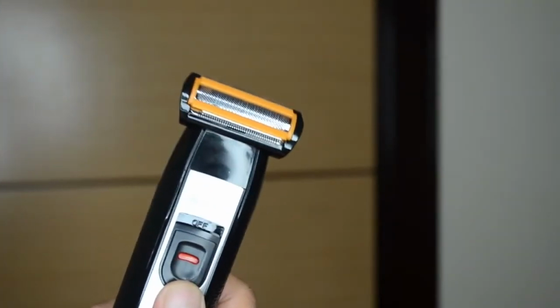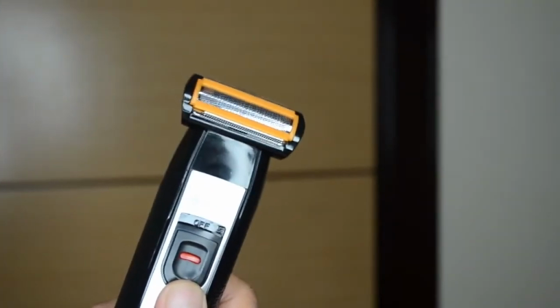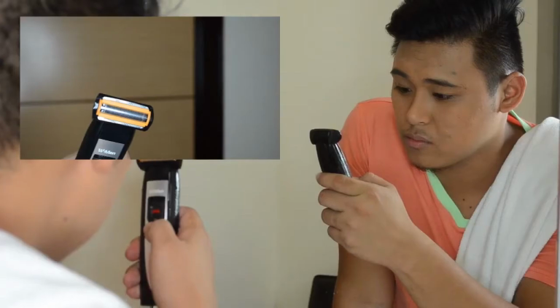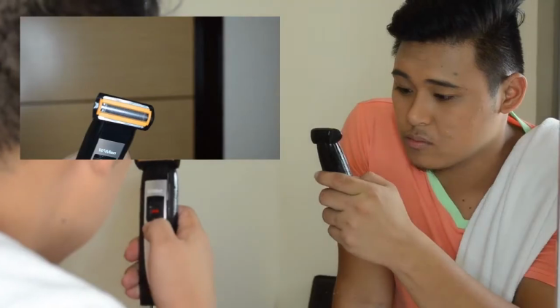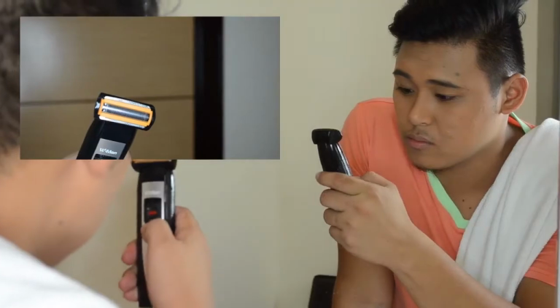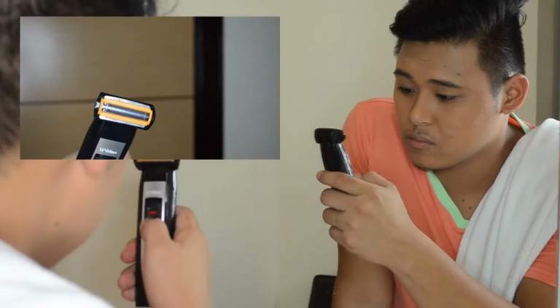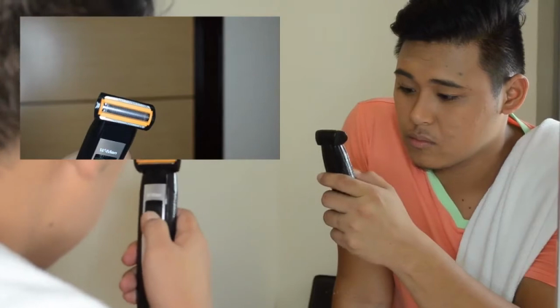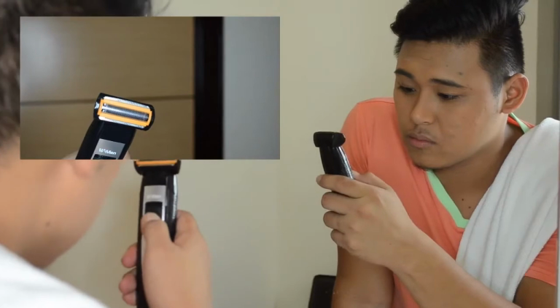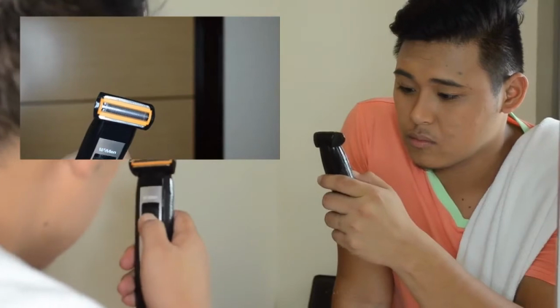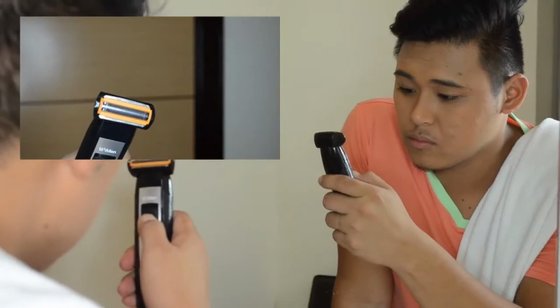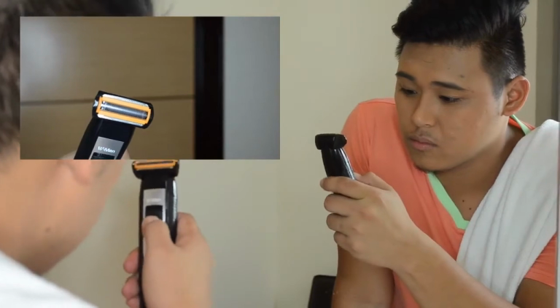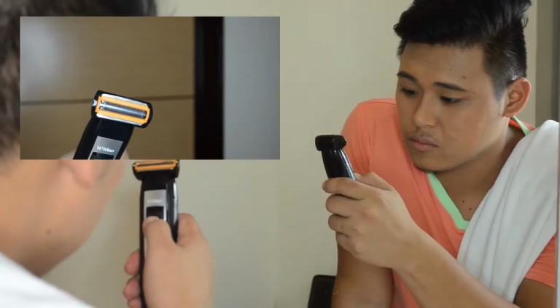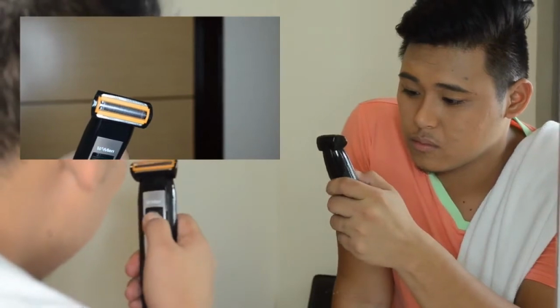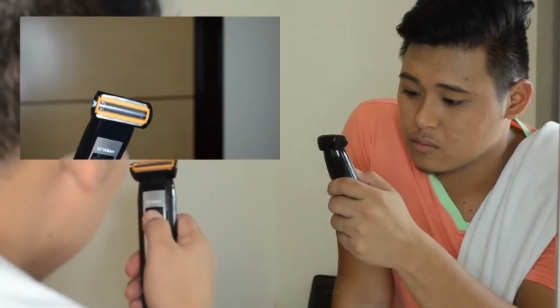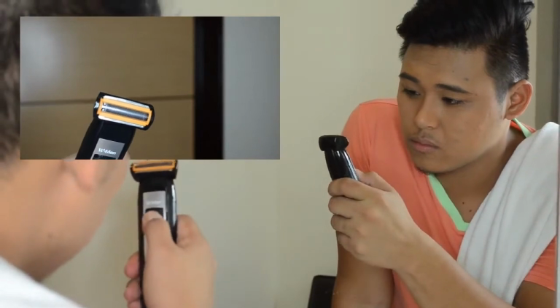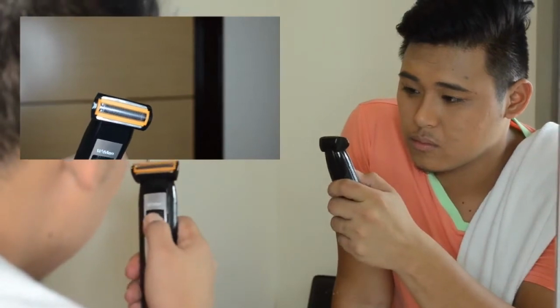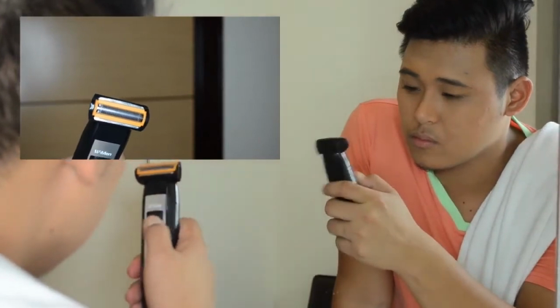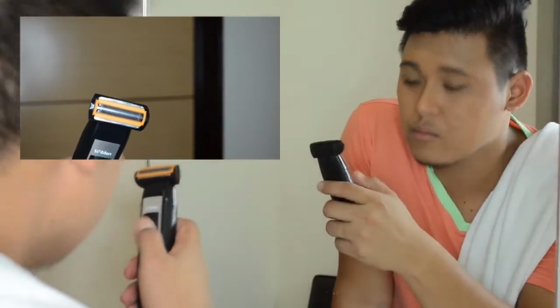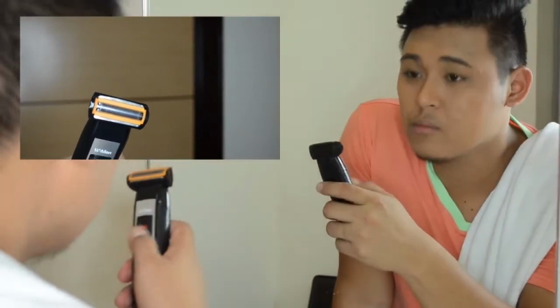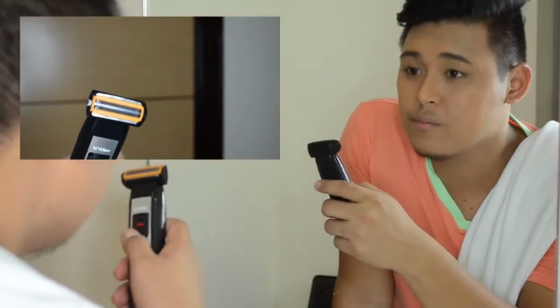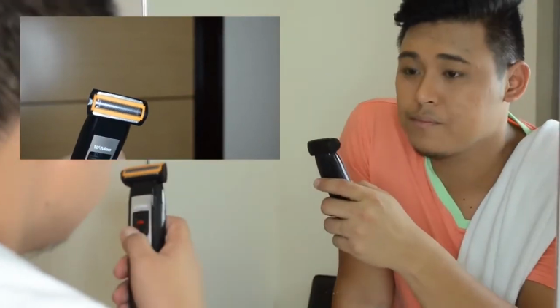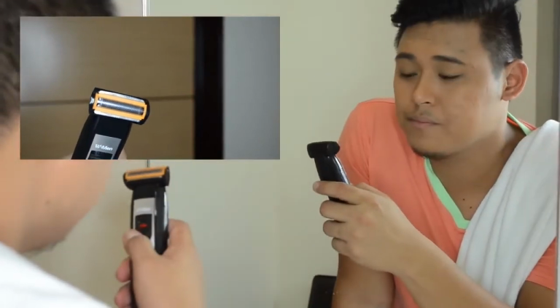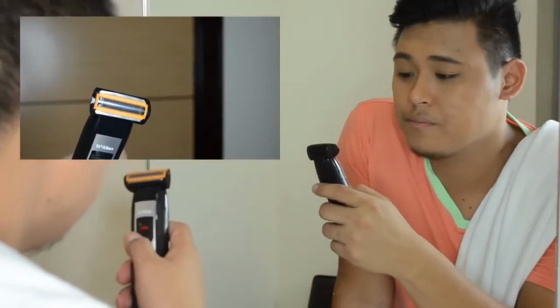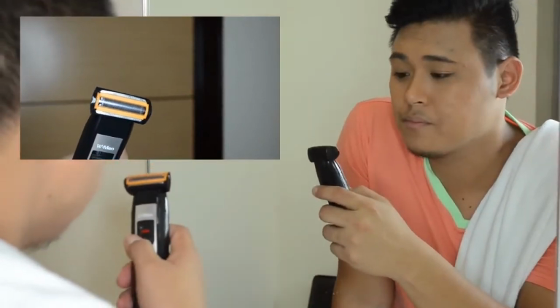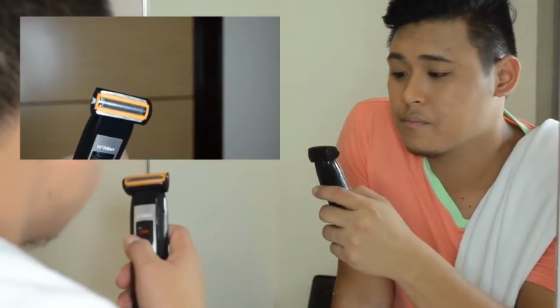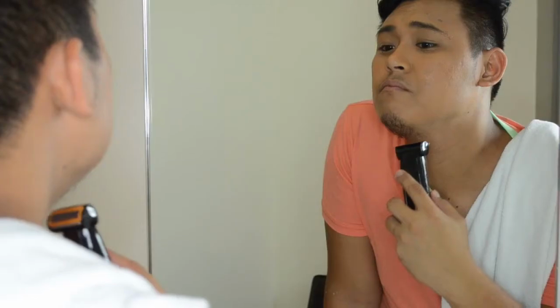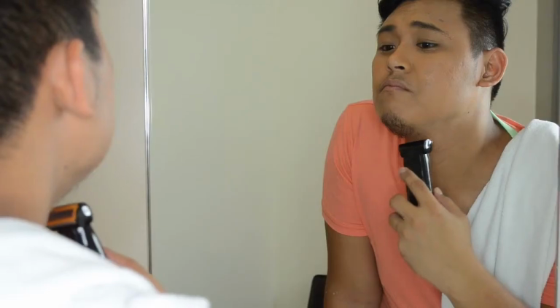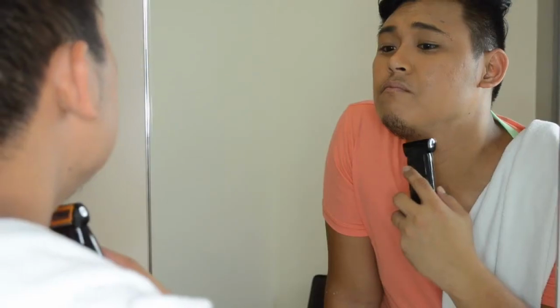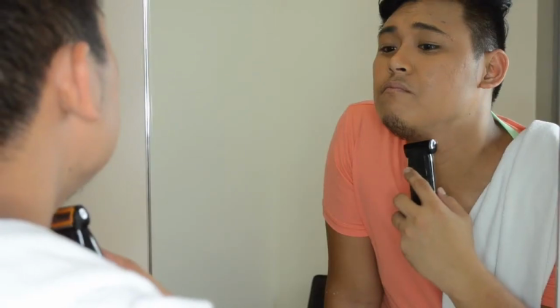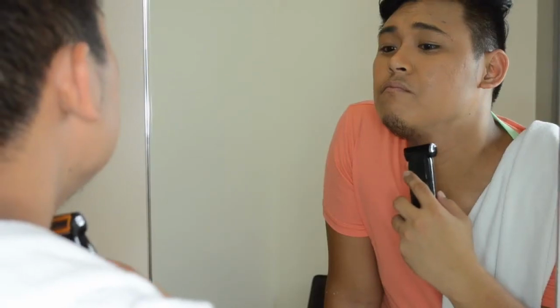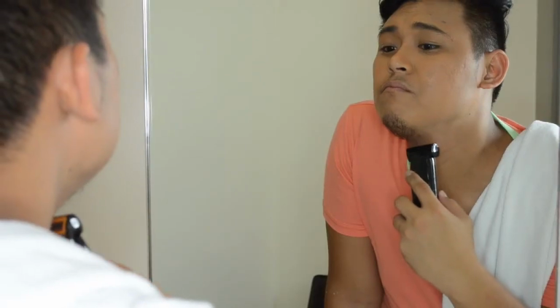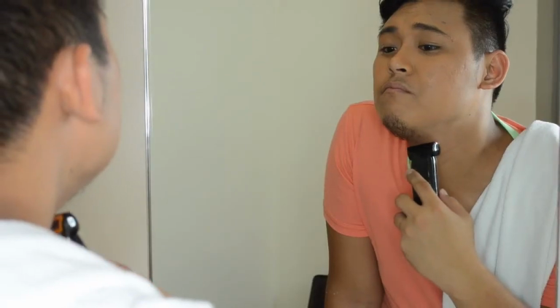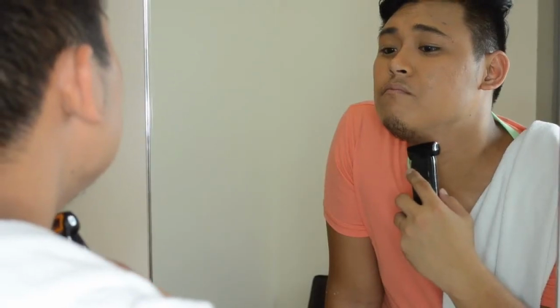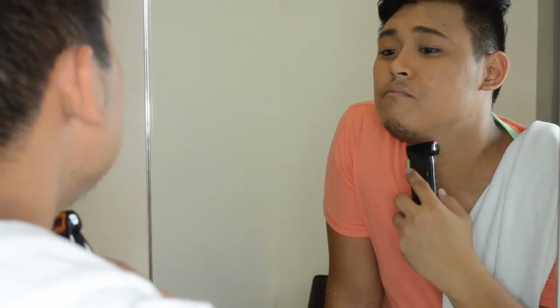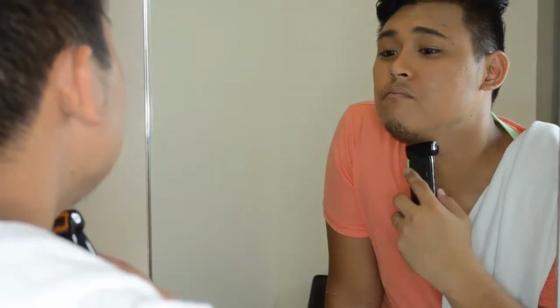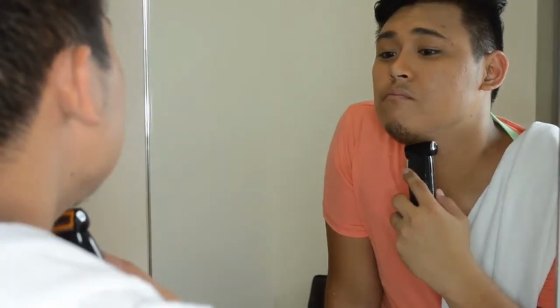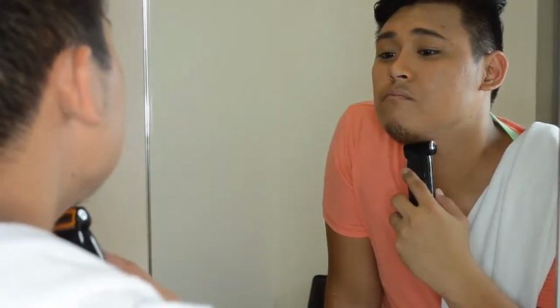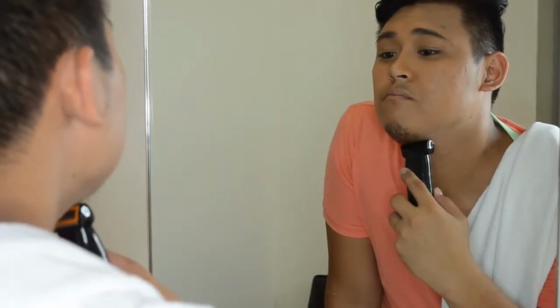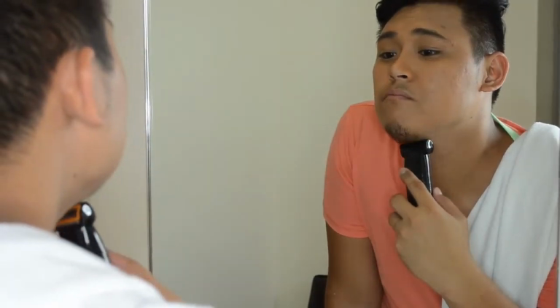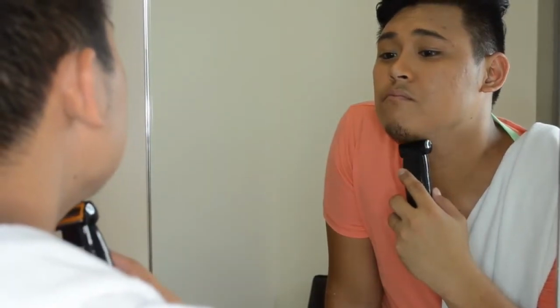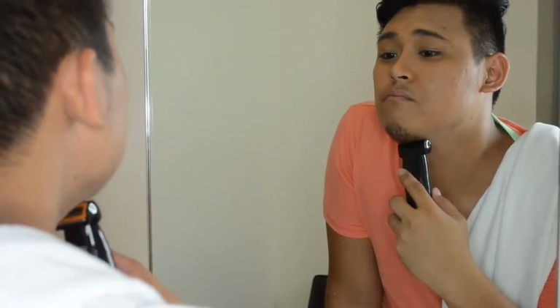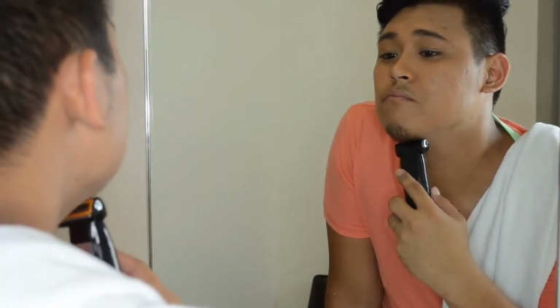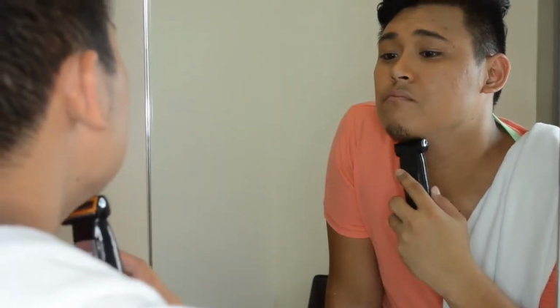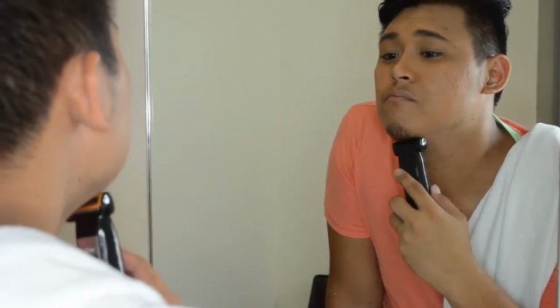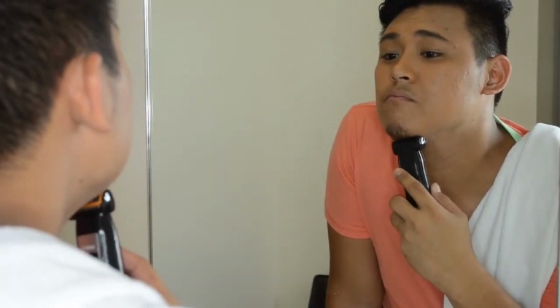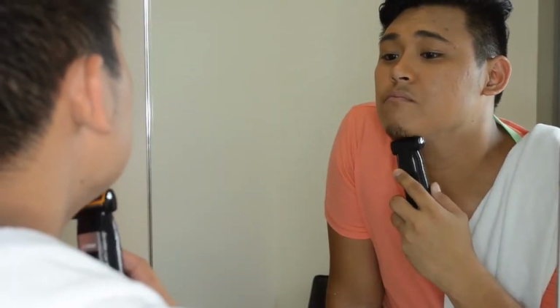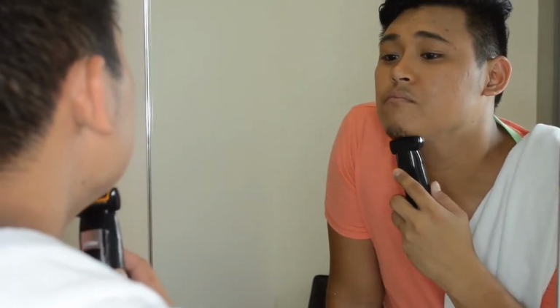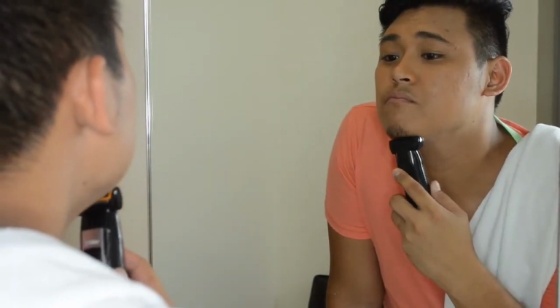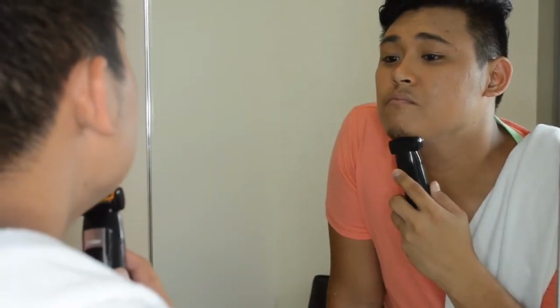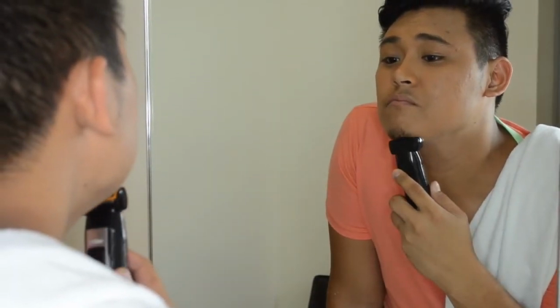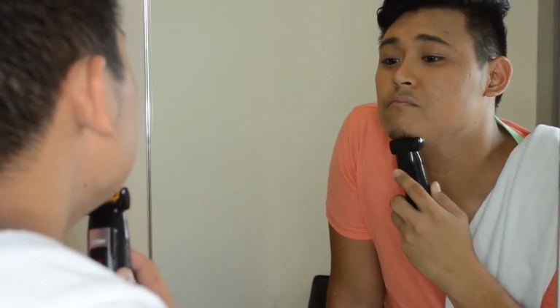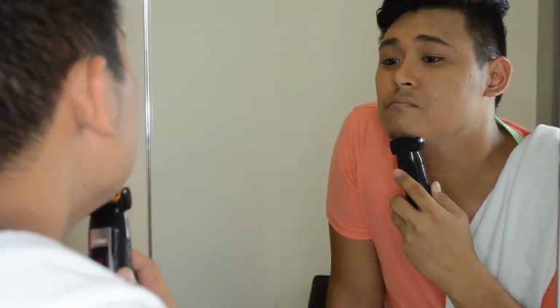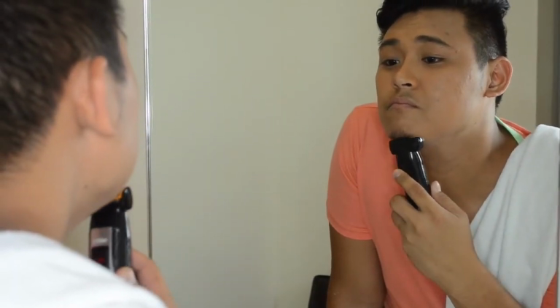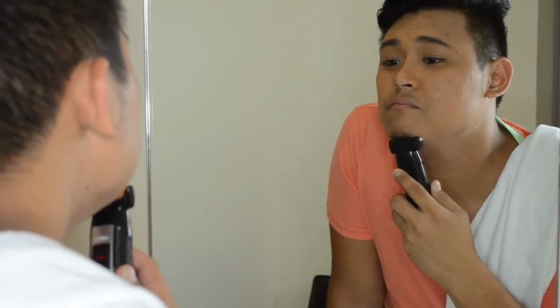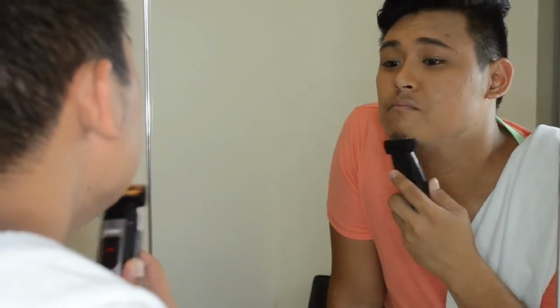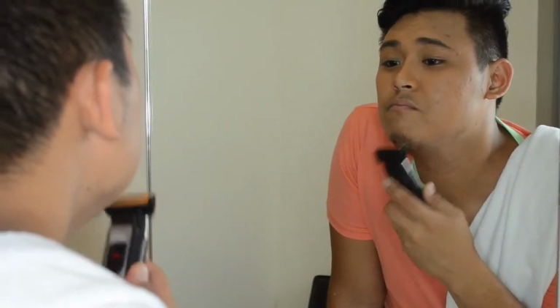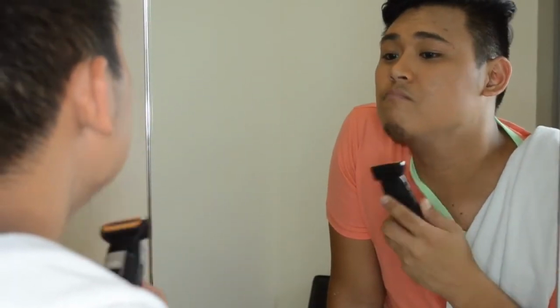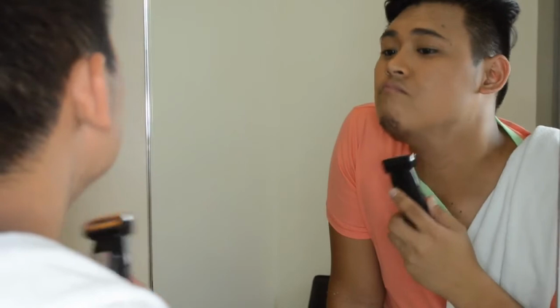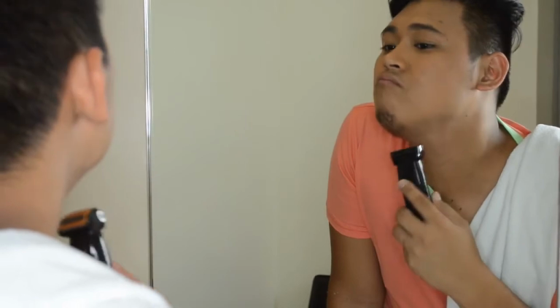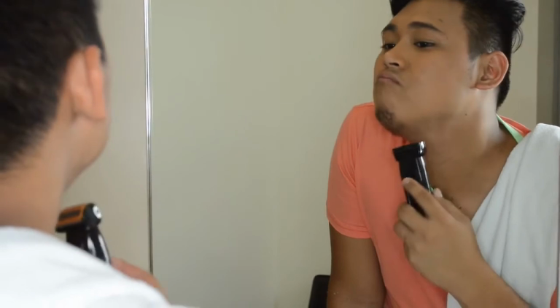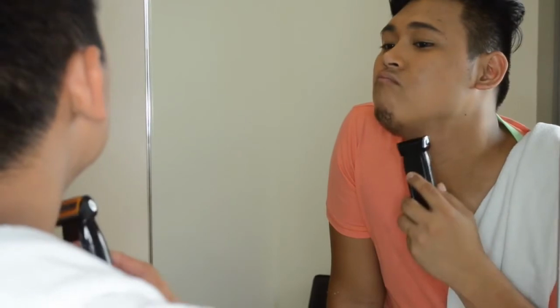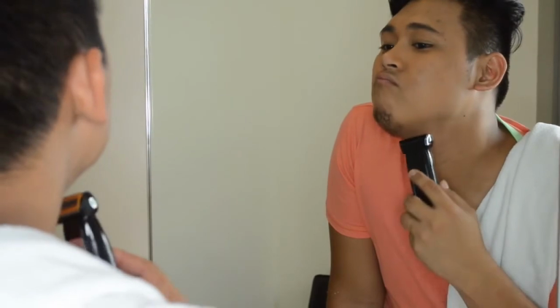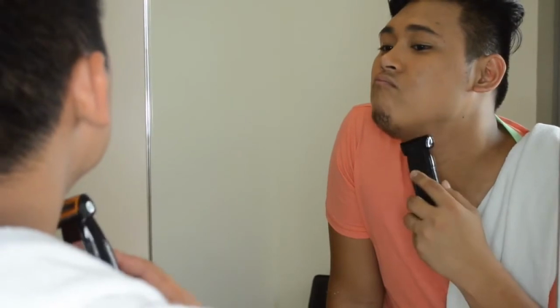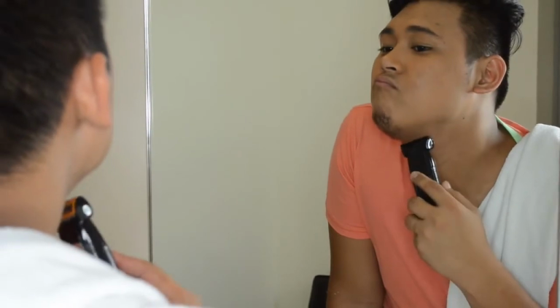It has a double foil independently floating. This set is also rechargeable and can be used cordless.